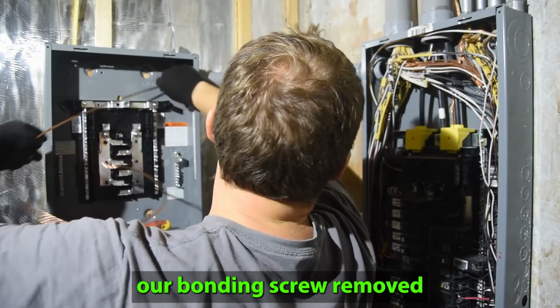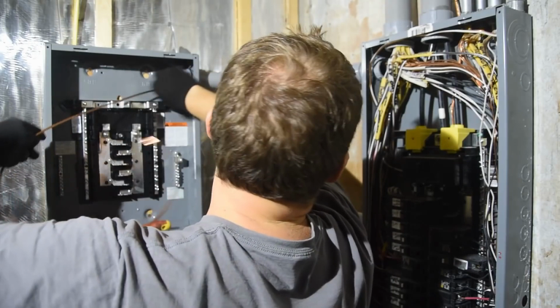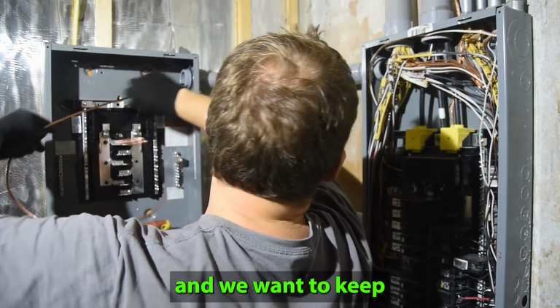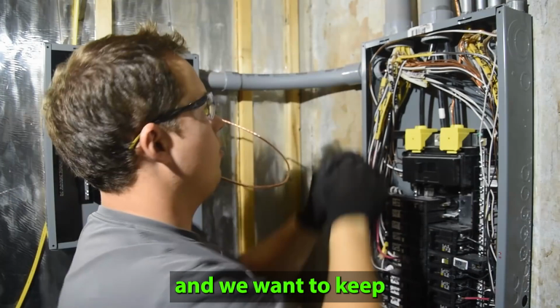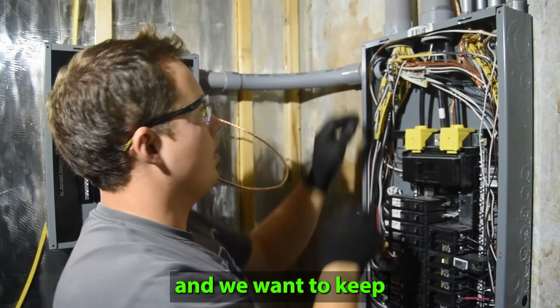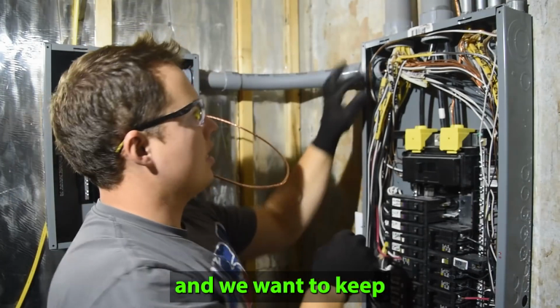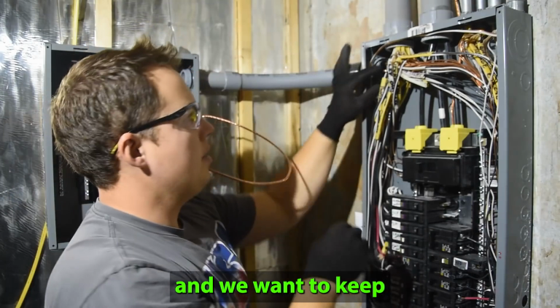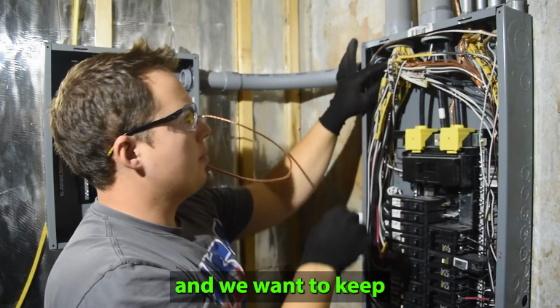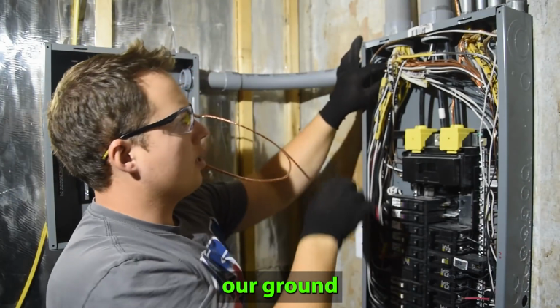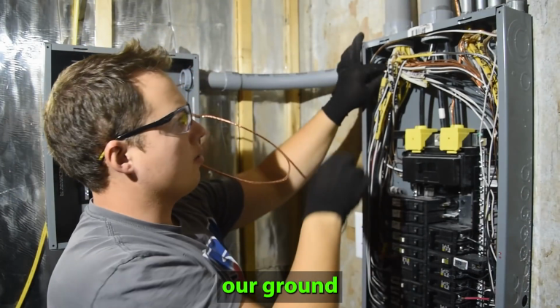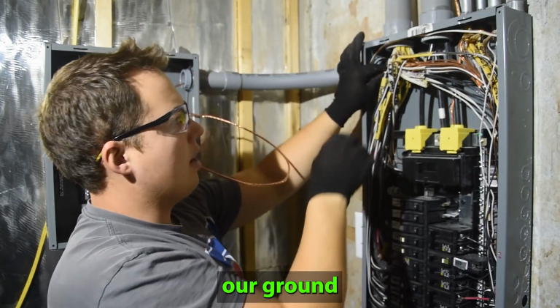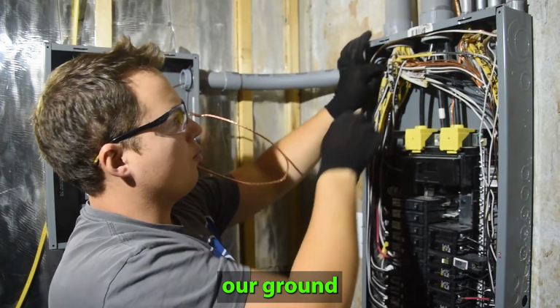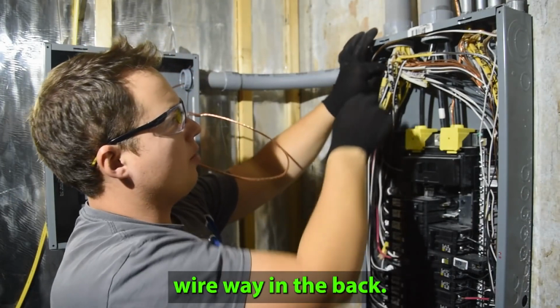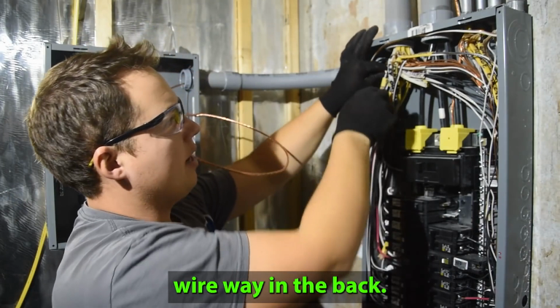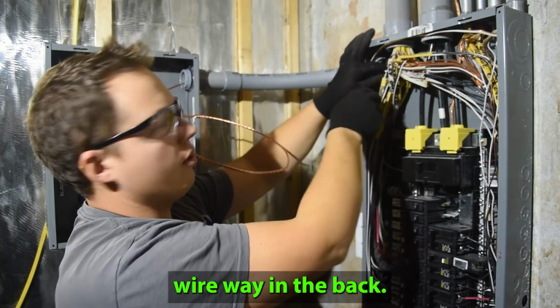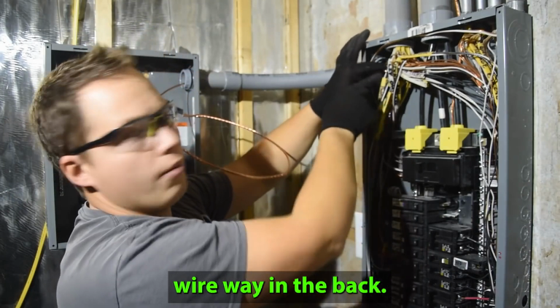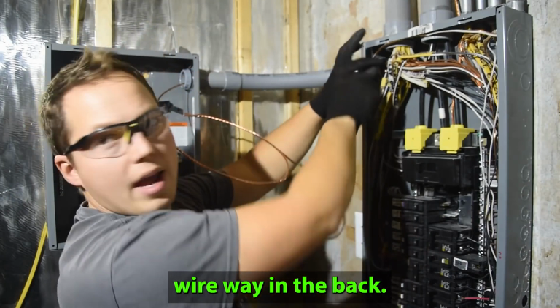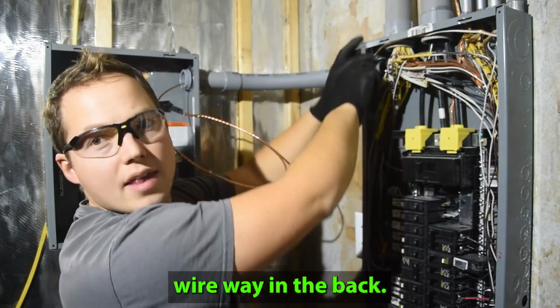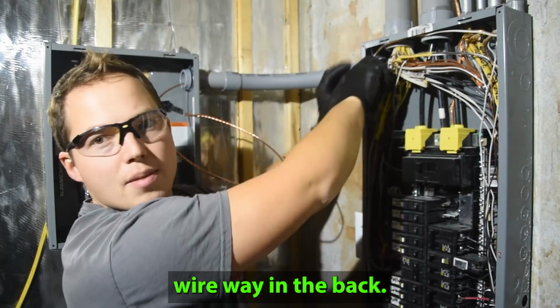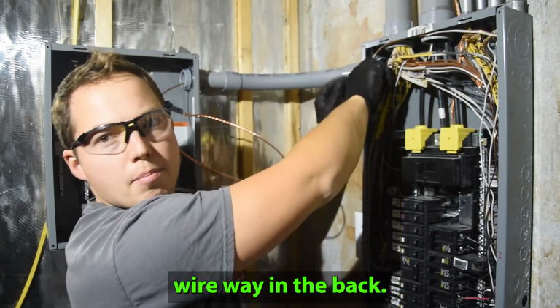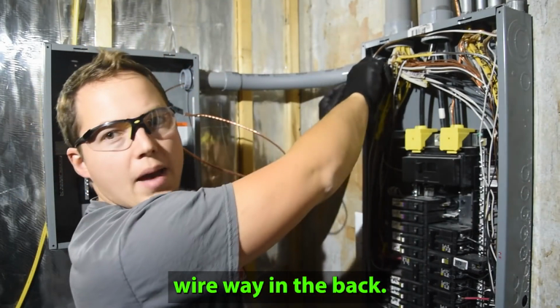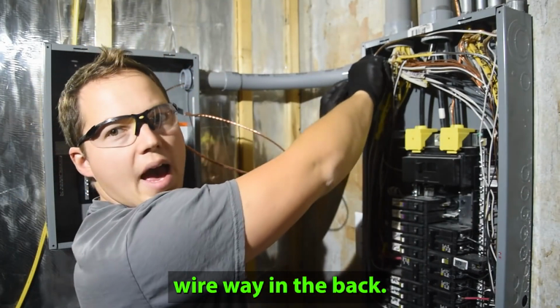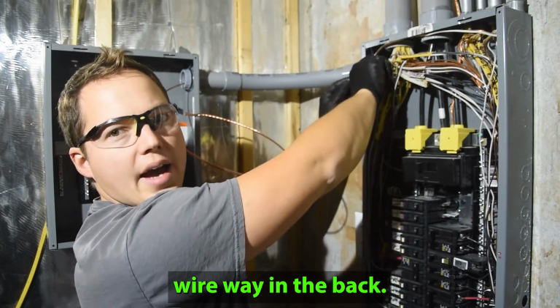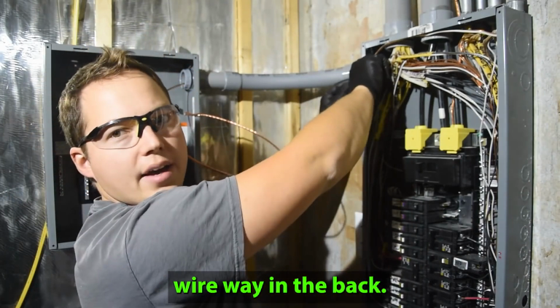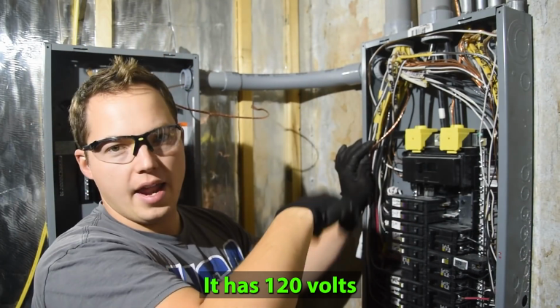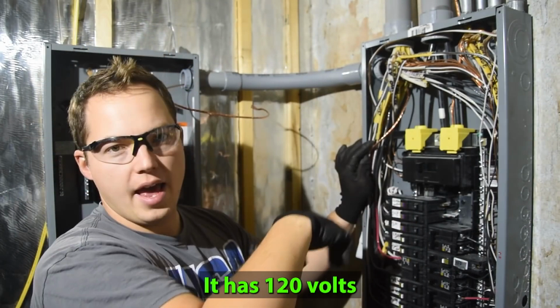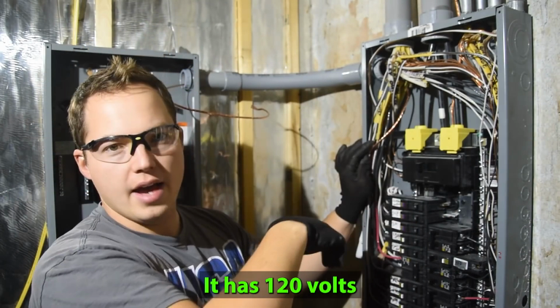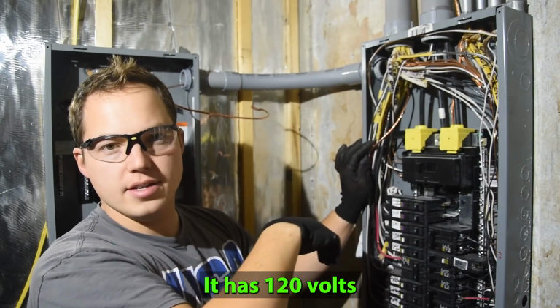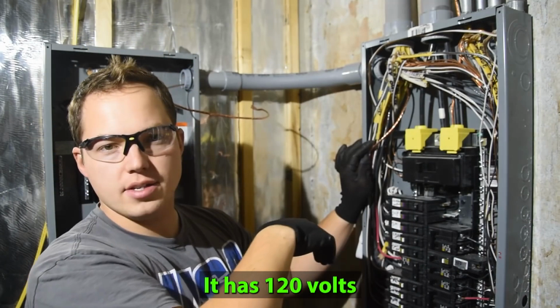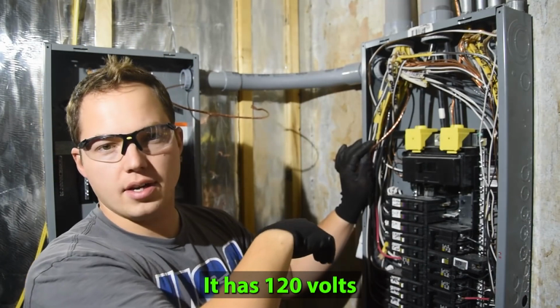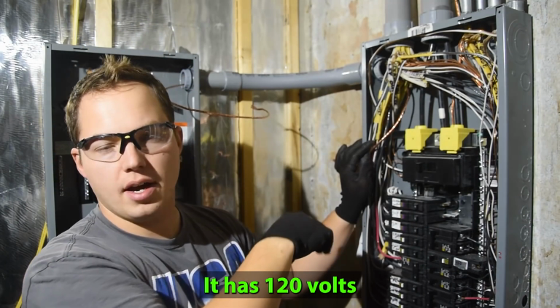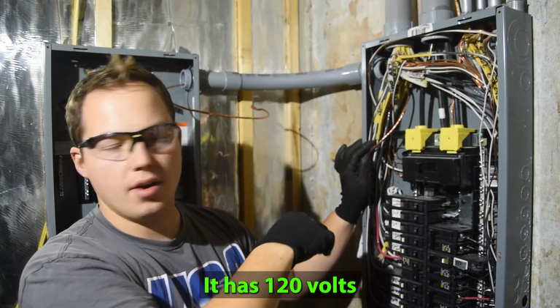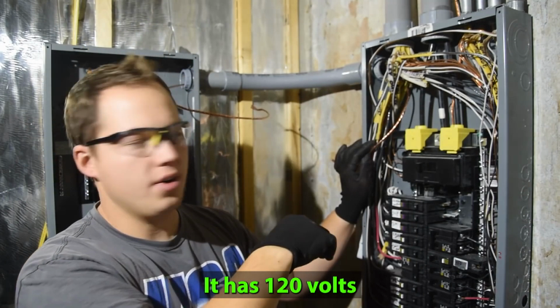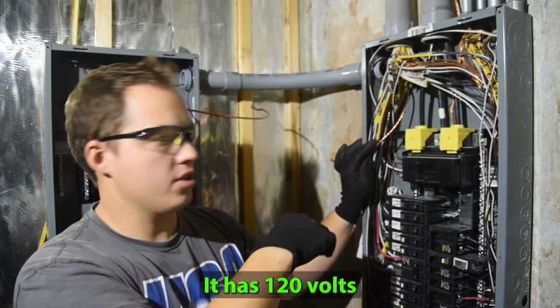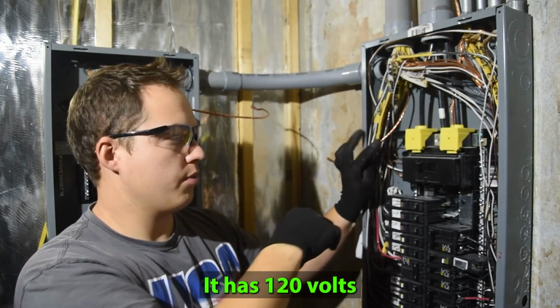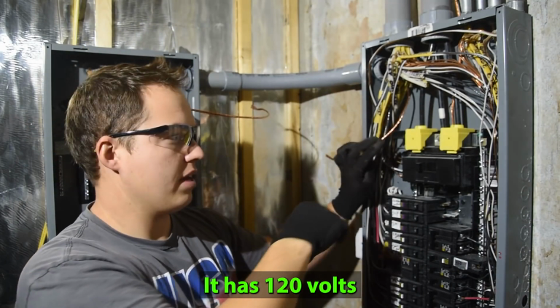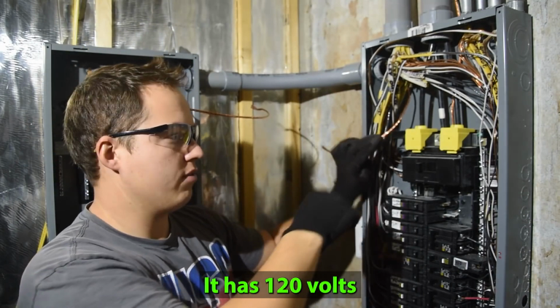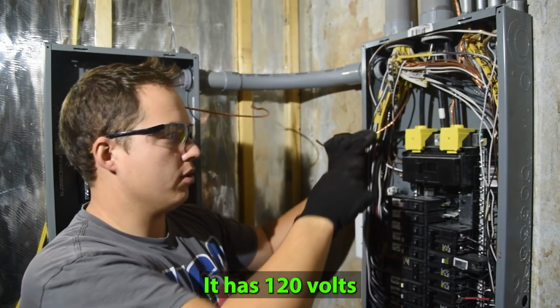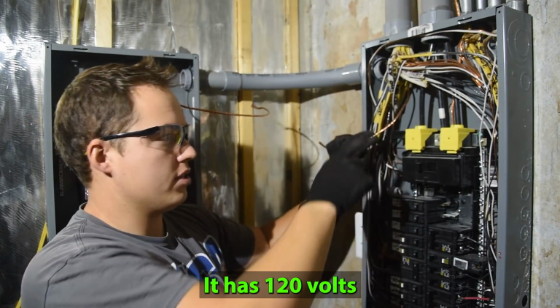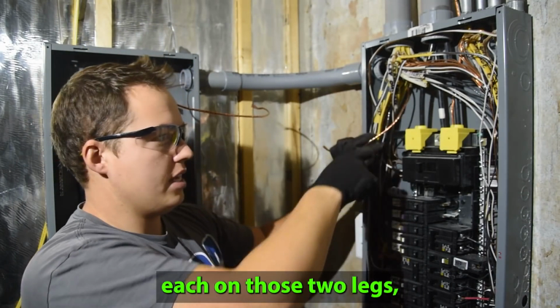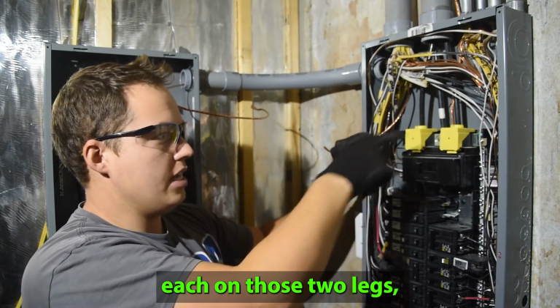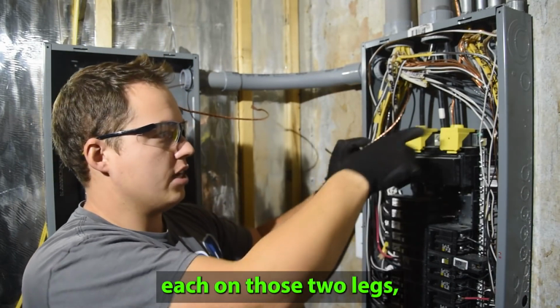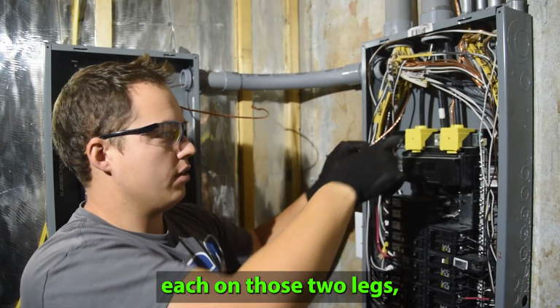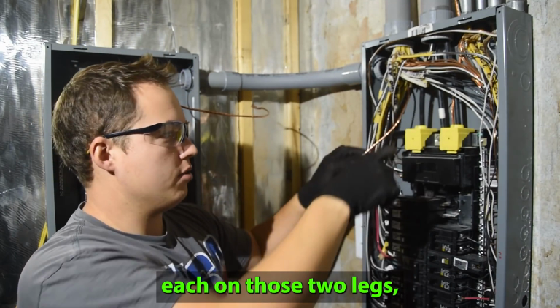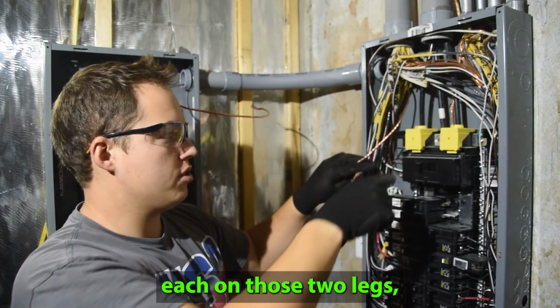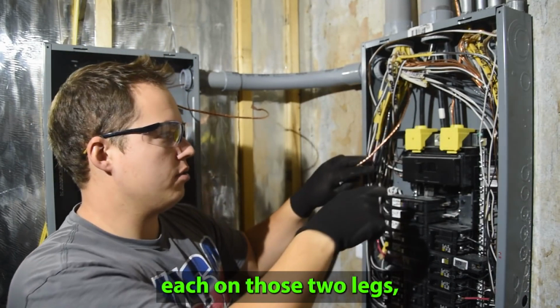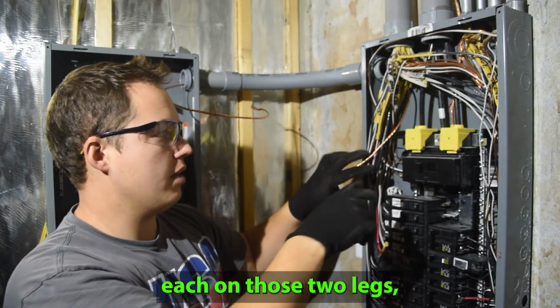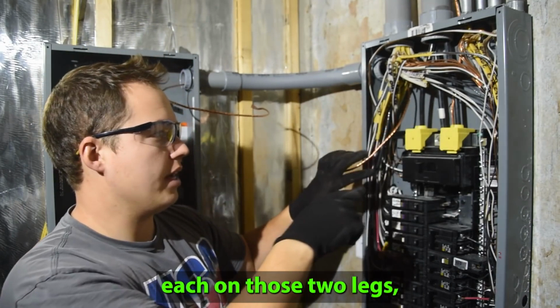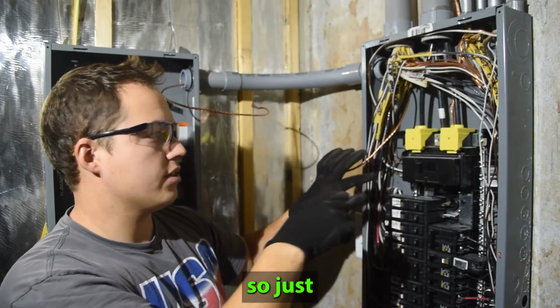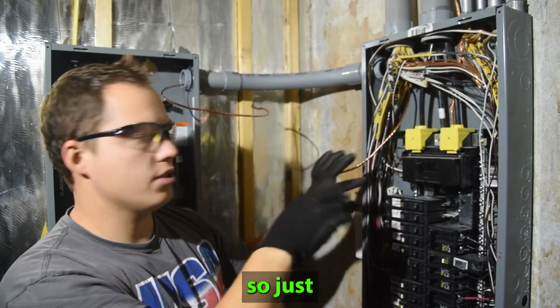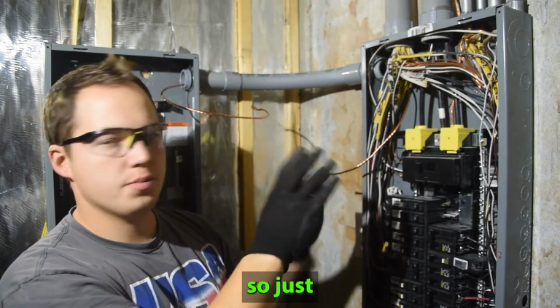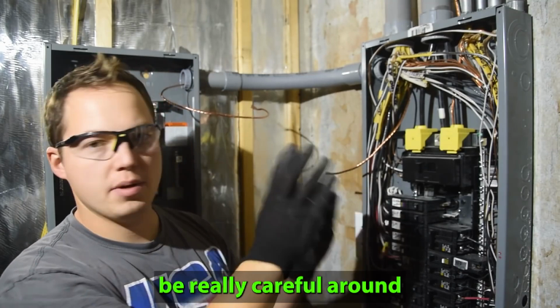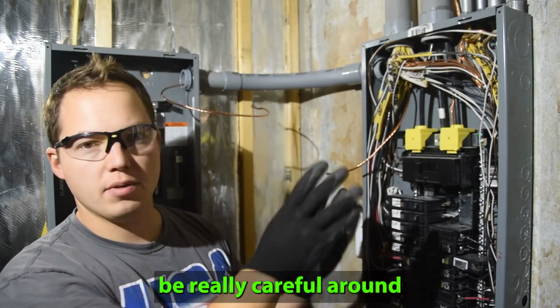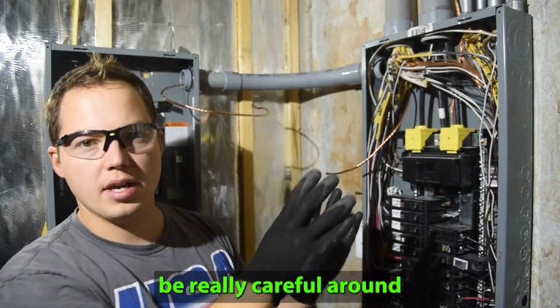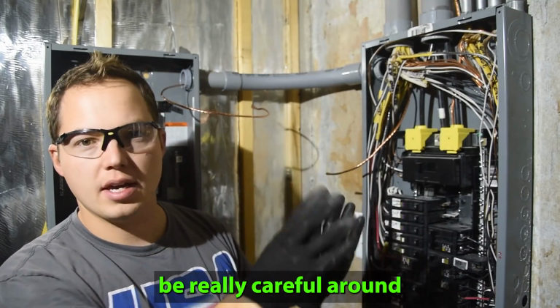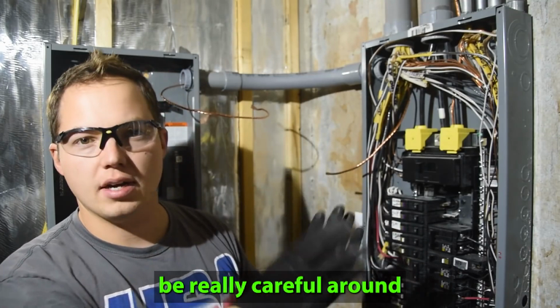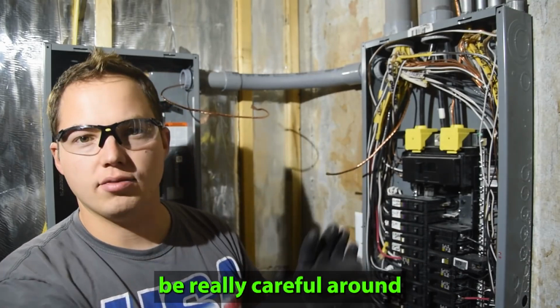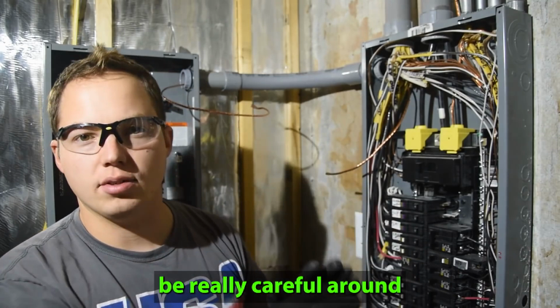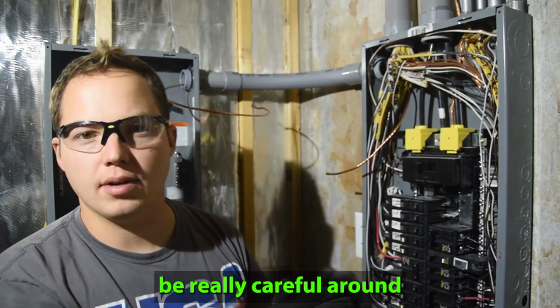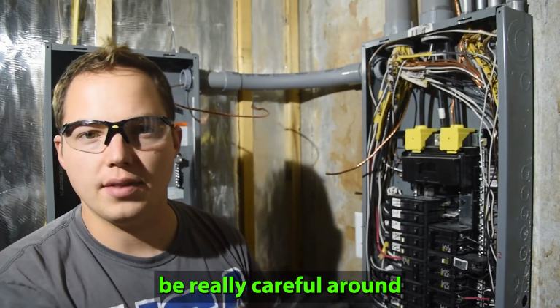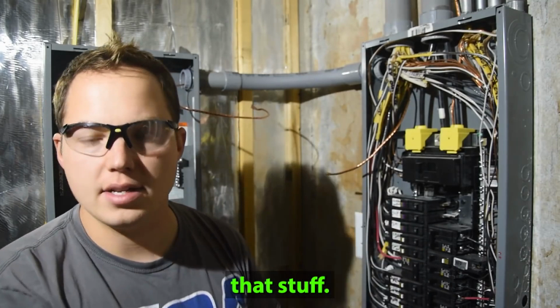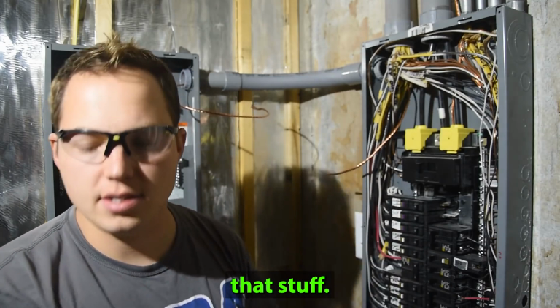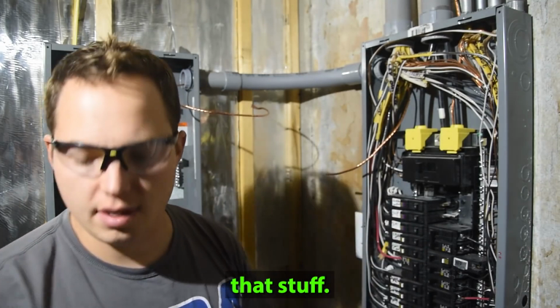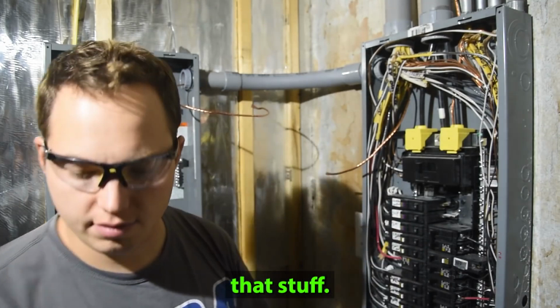We want to keep our ground wire way in the back. It has 120 volts each on those two legs, so just be really careful around that stuff.